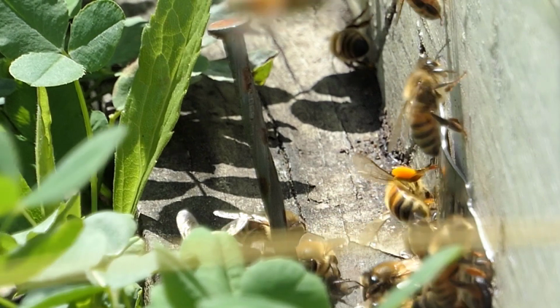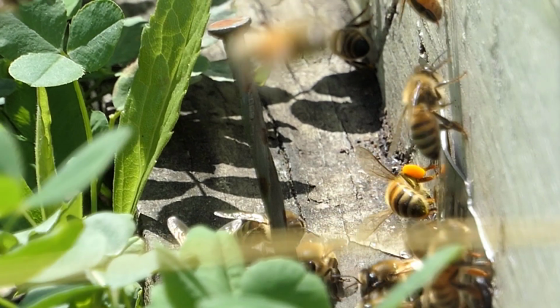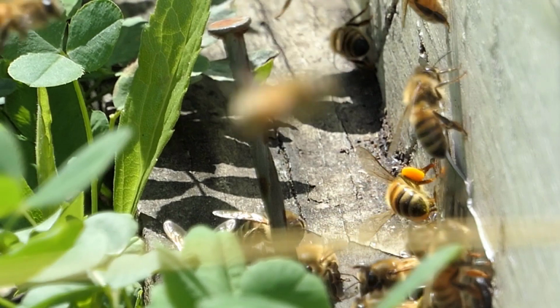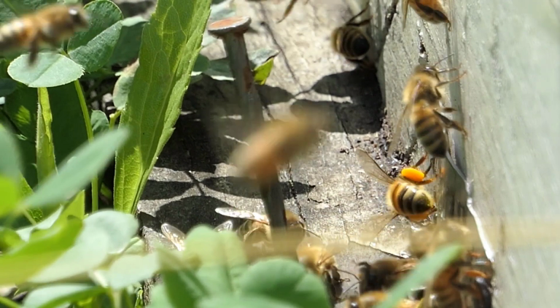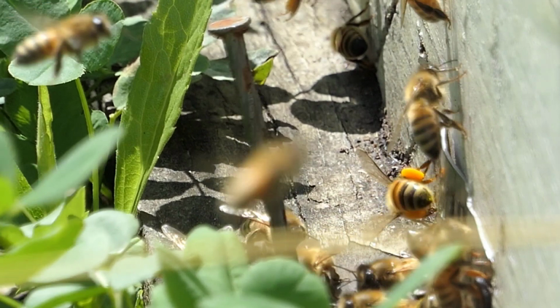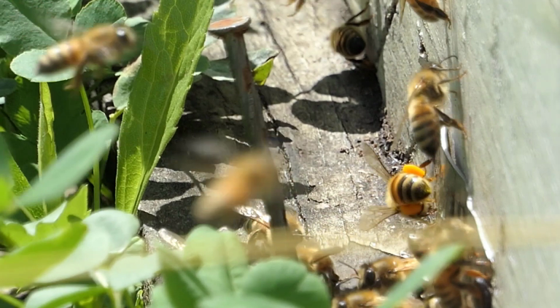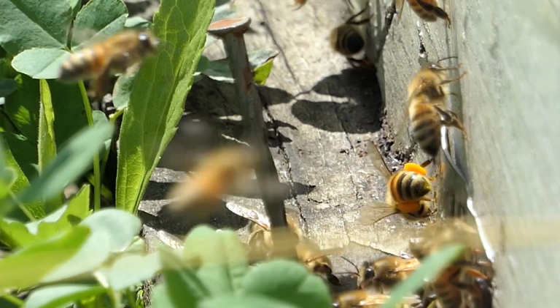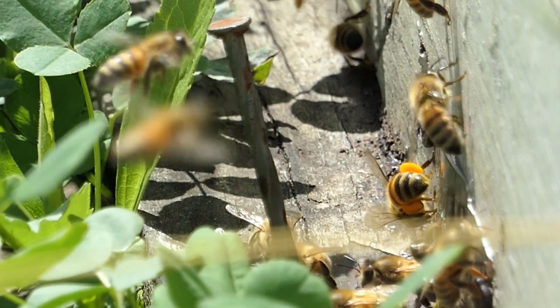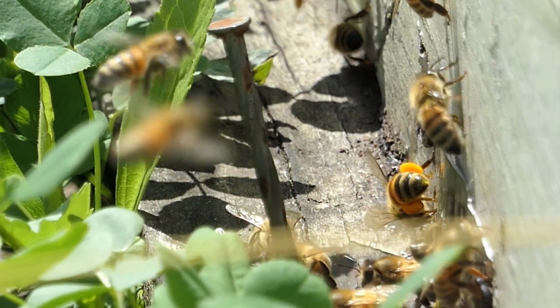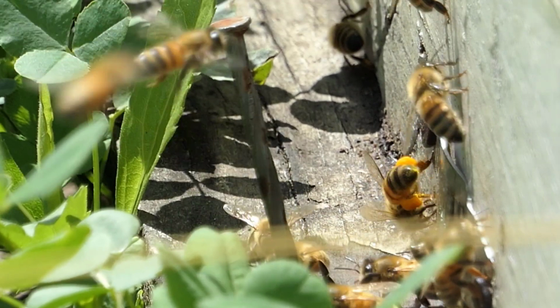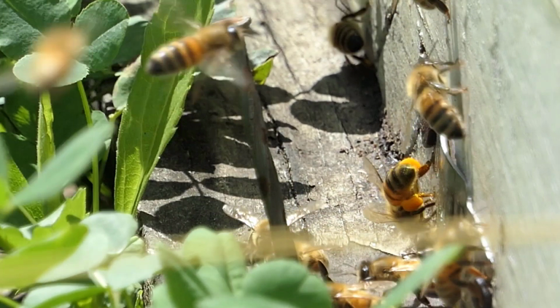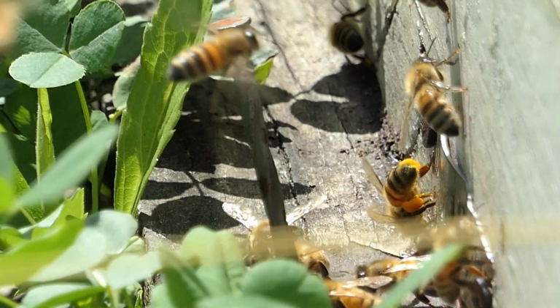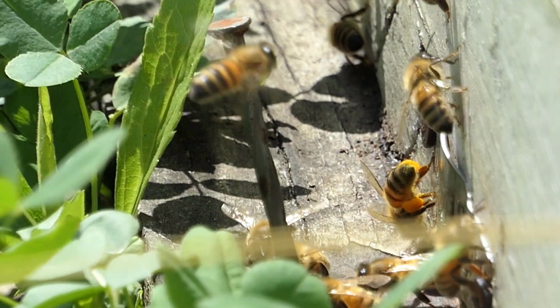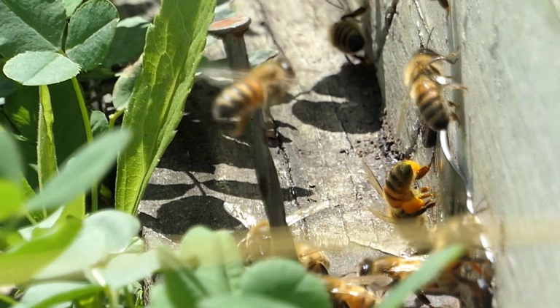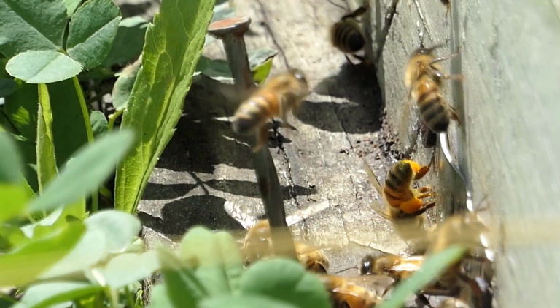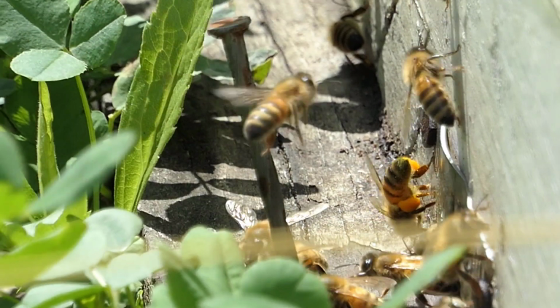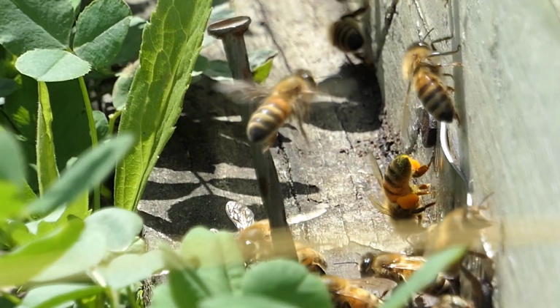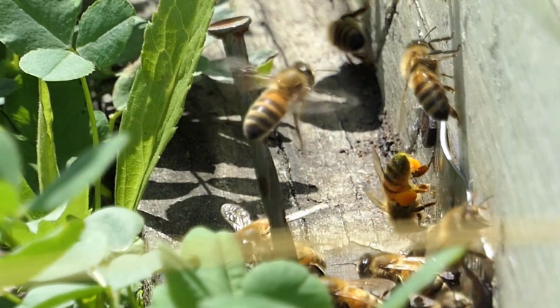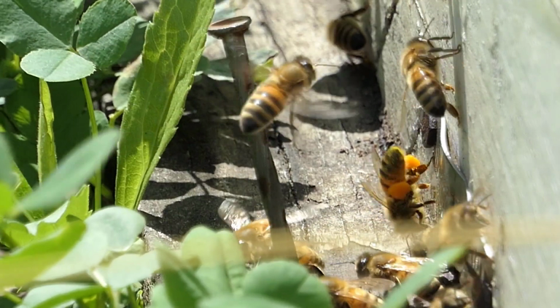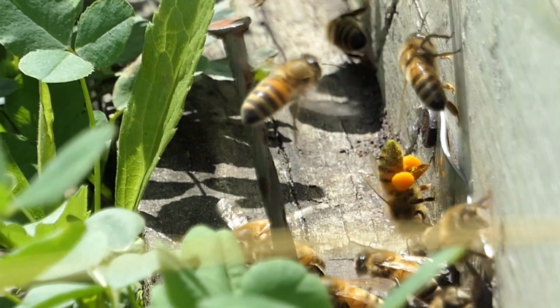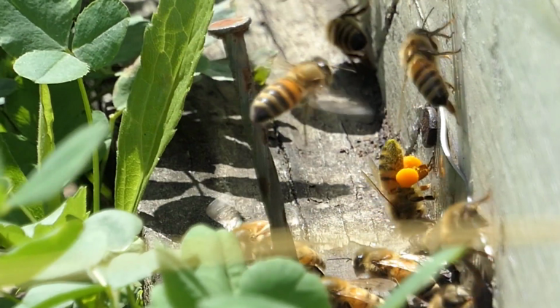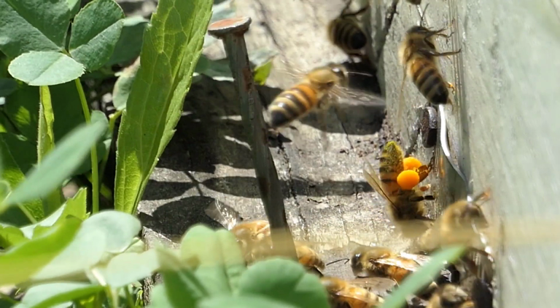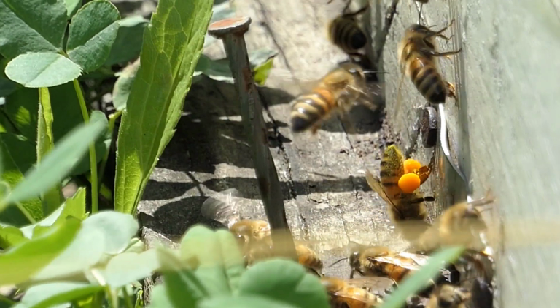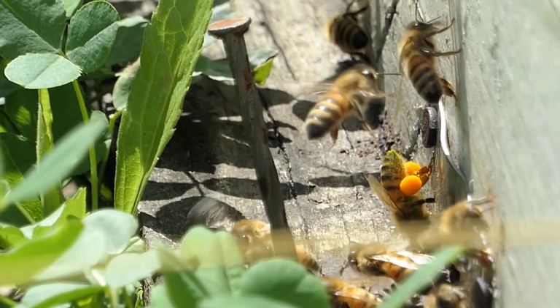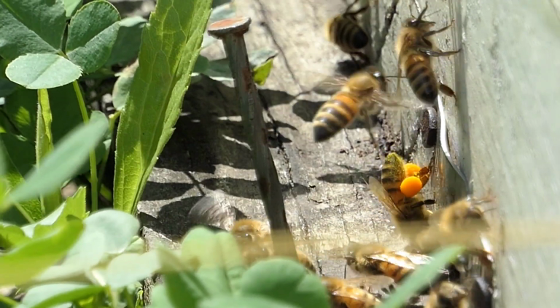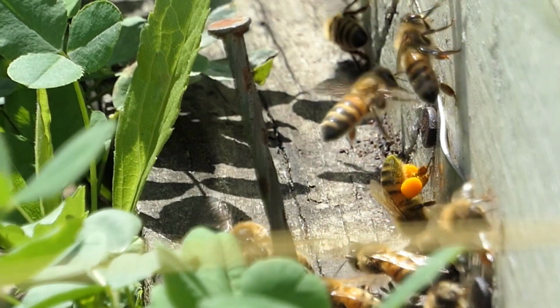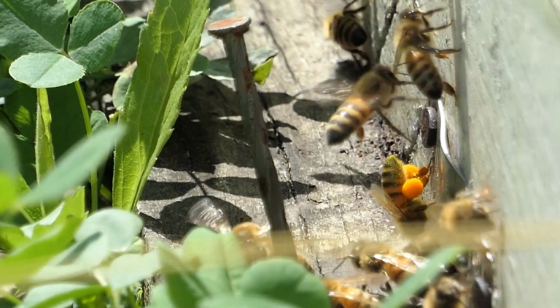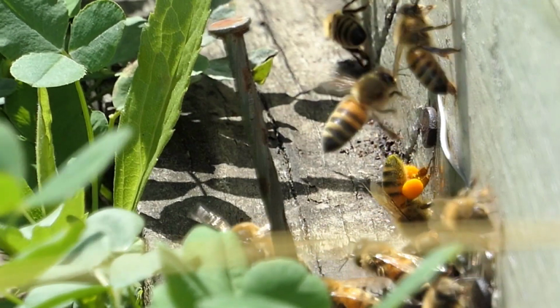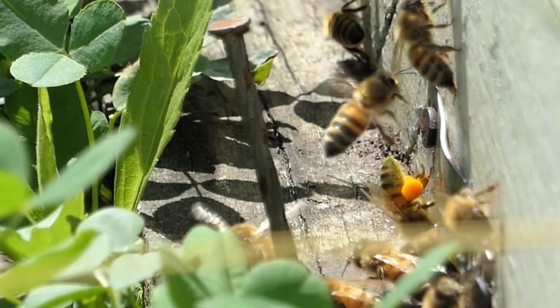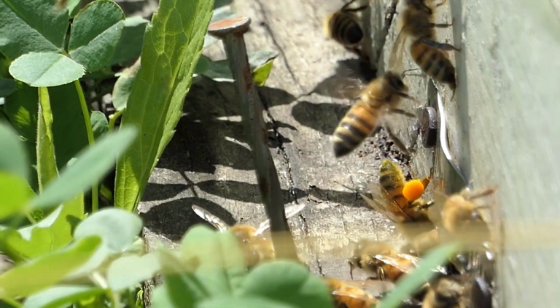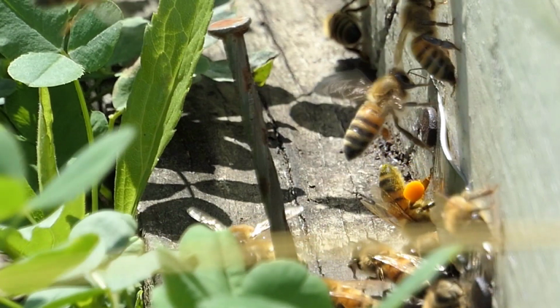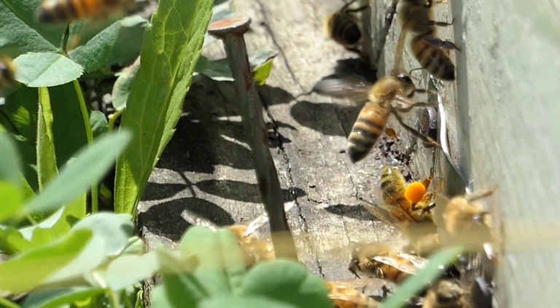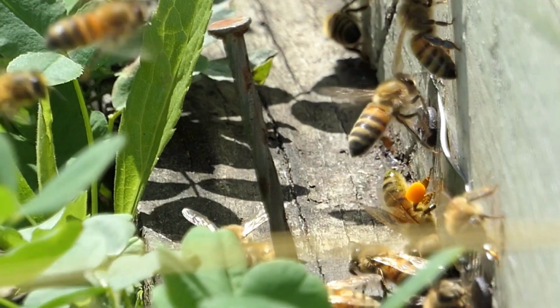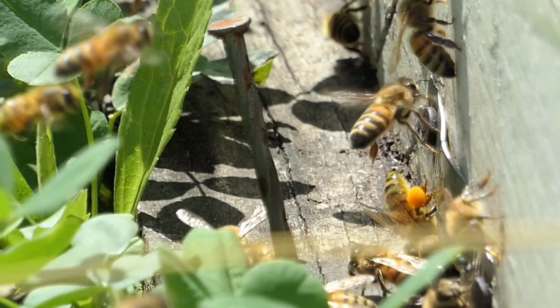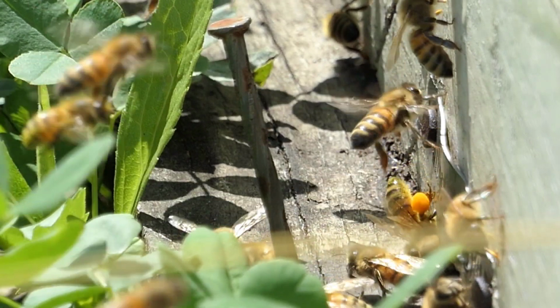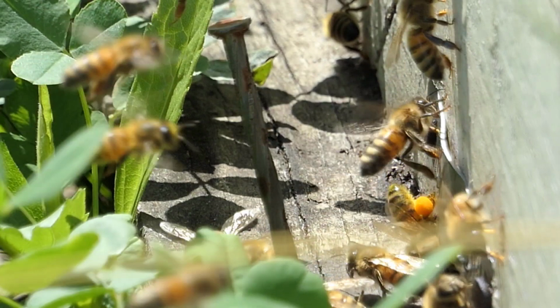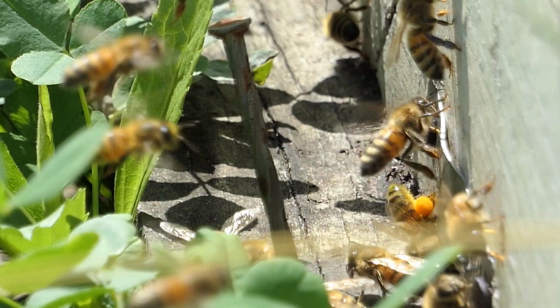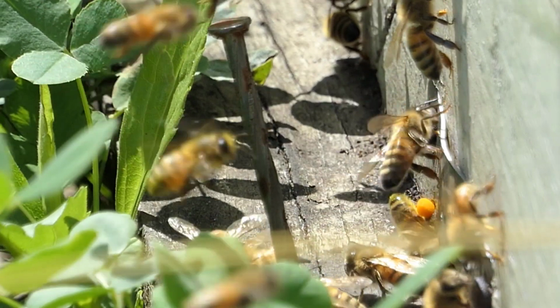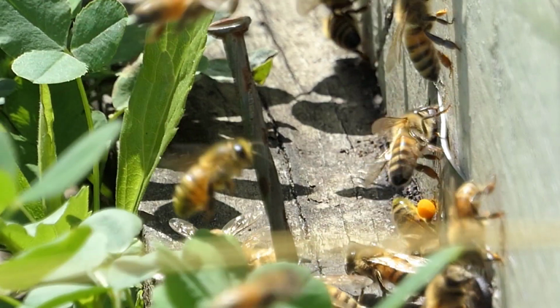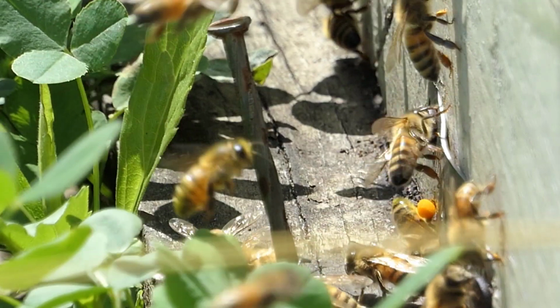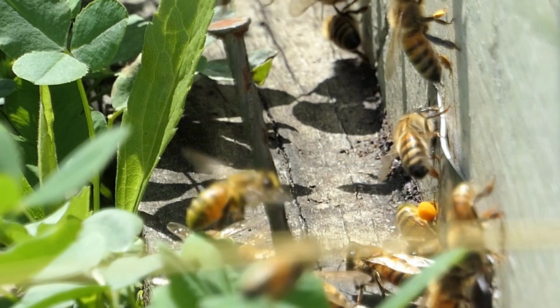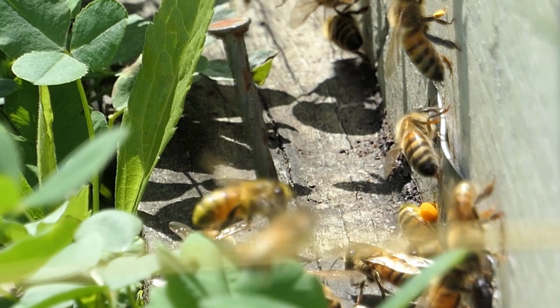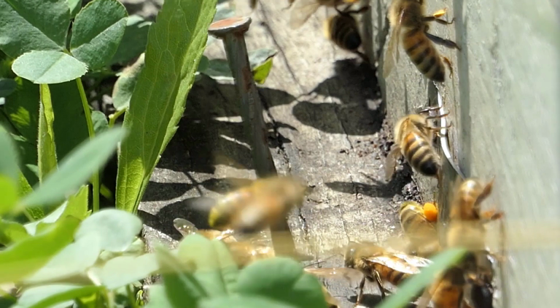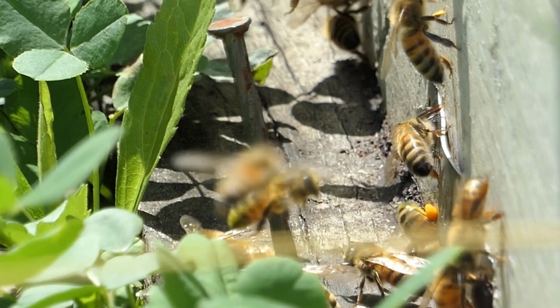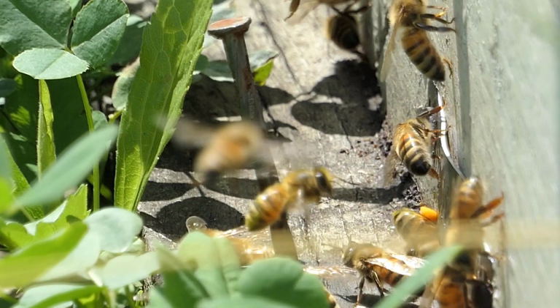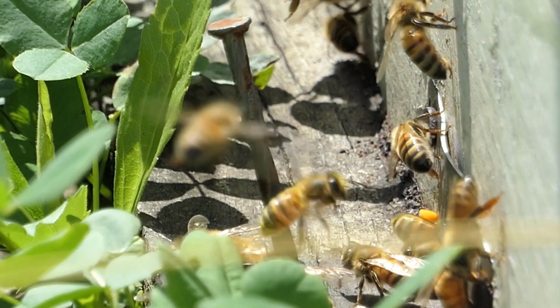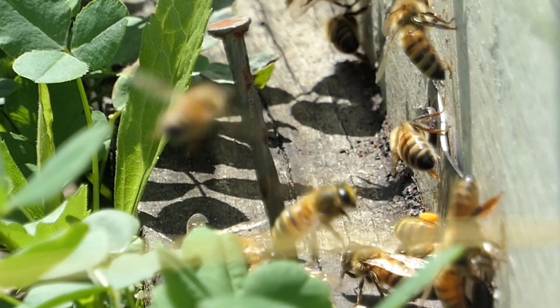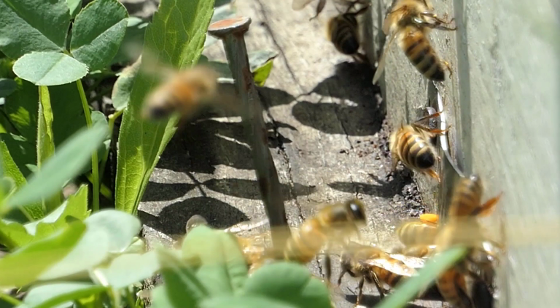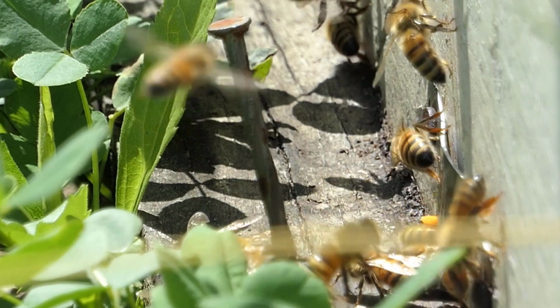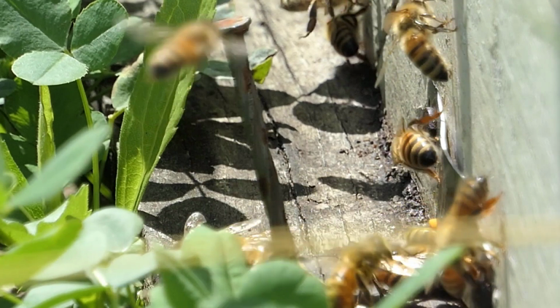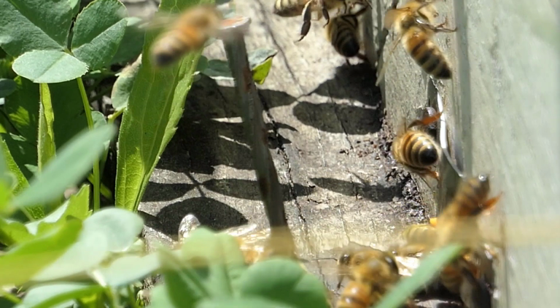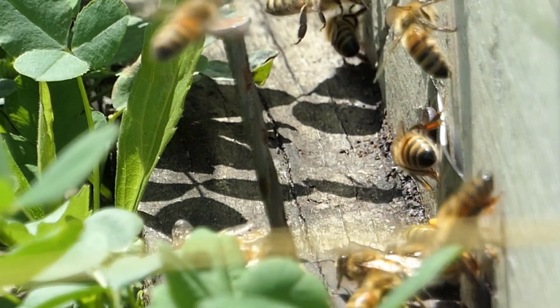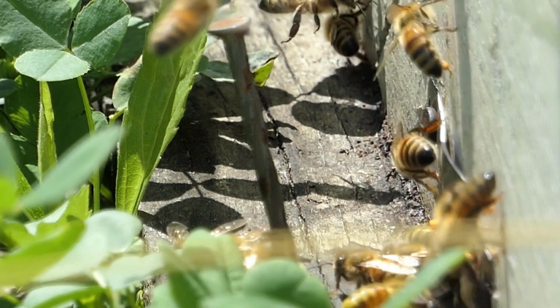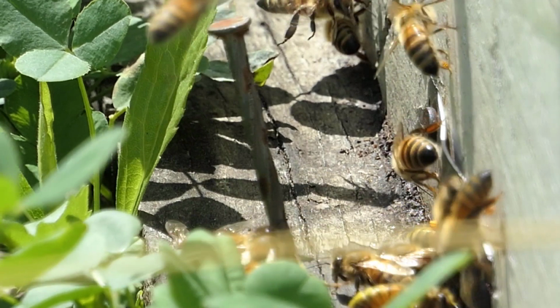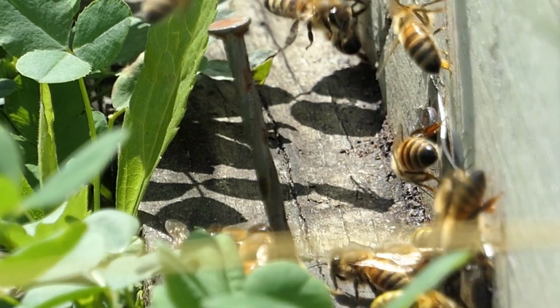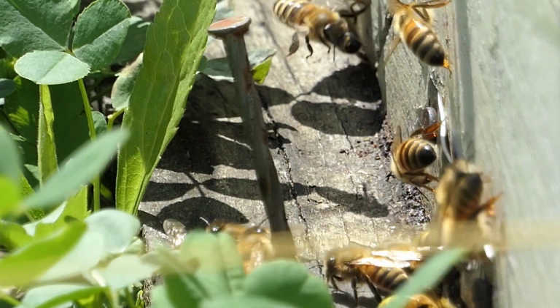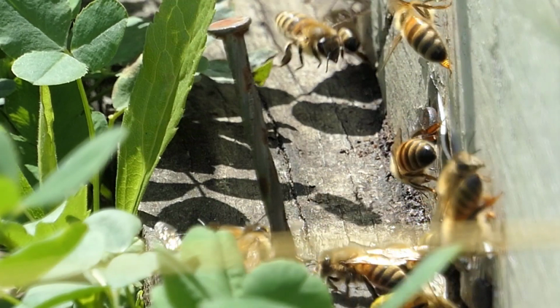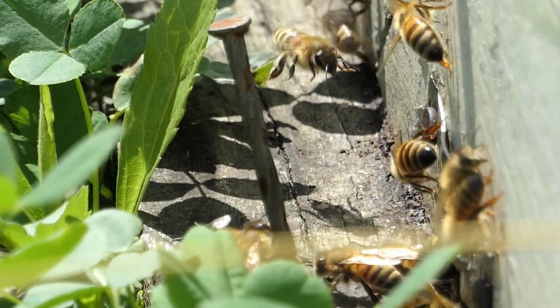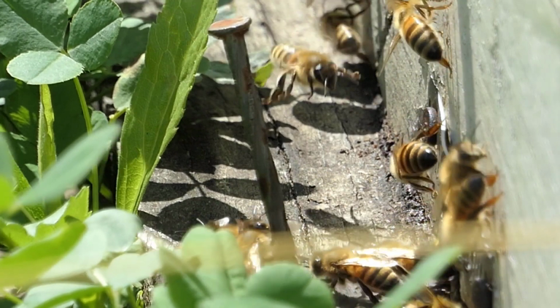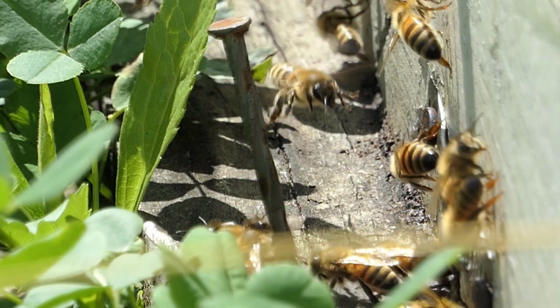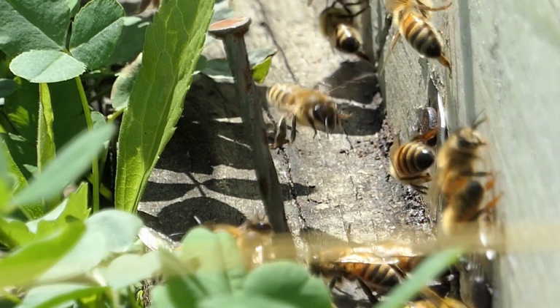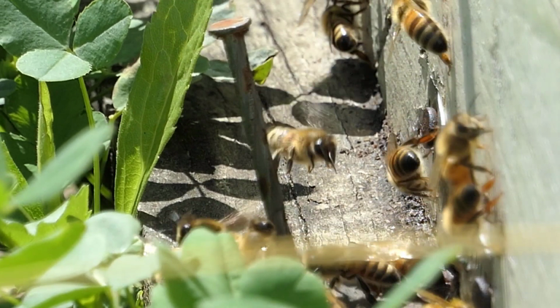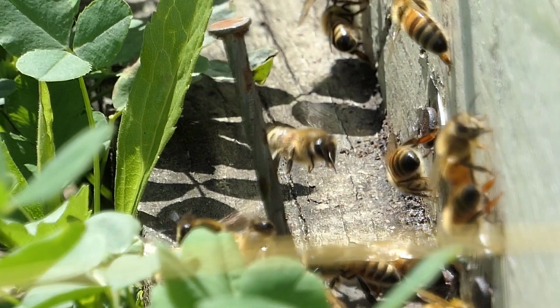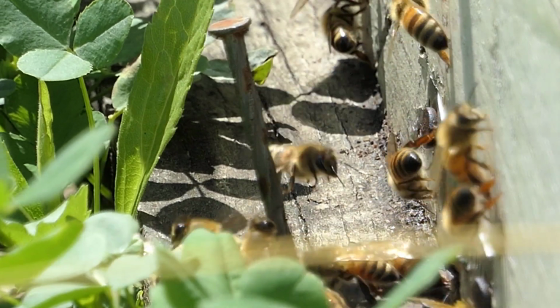Now, I think you probably know what that is. The question is, what does that color tell us about what flower that bee may have been to?